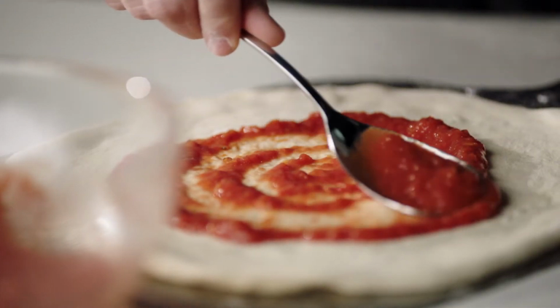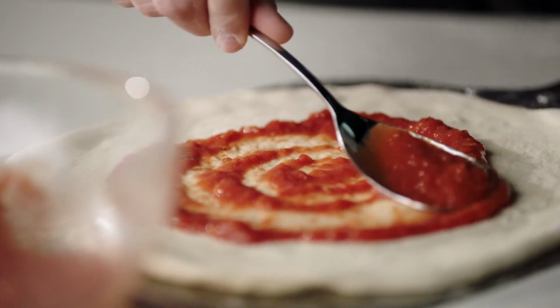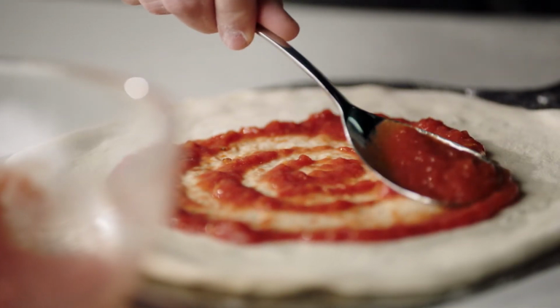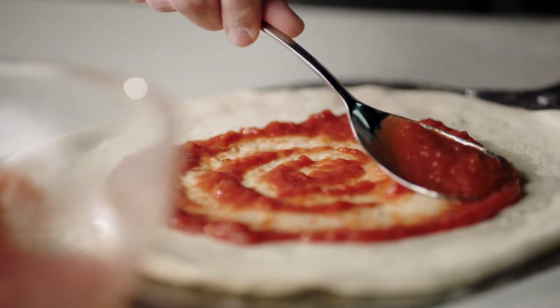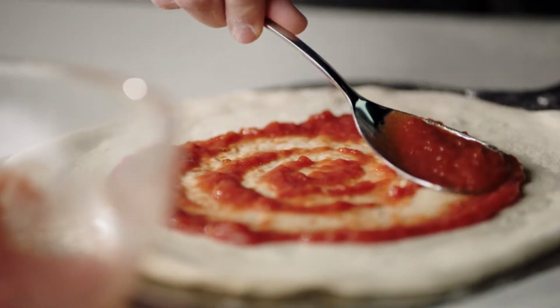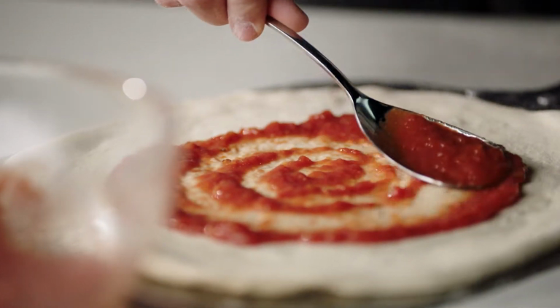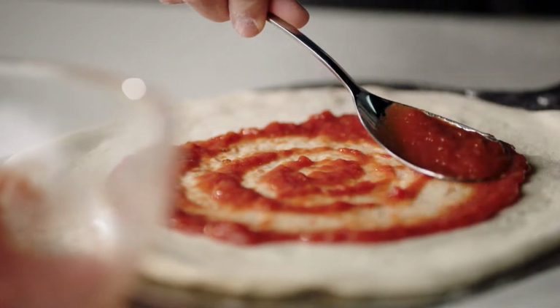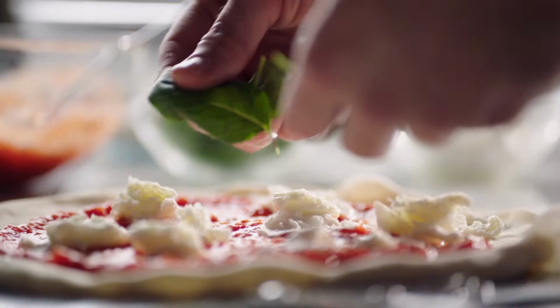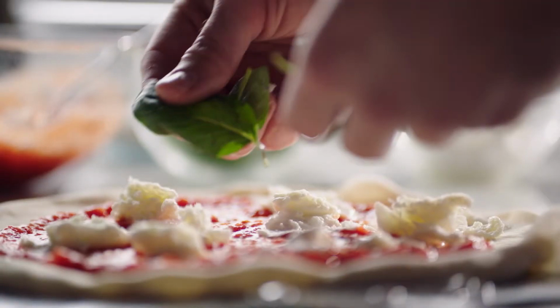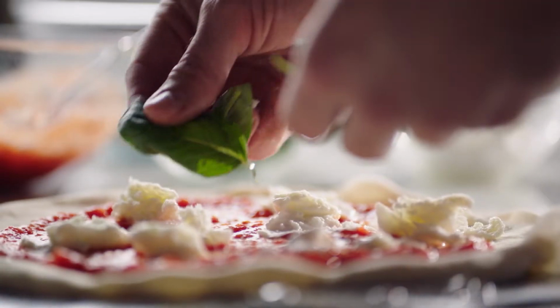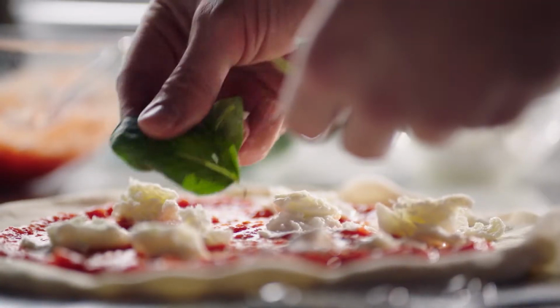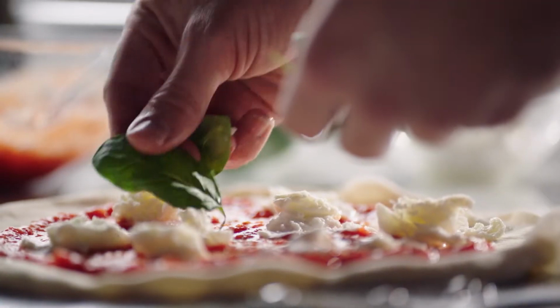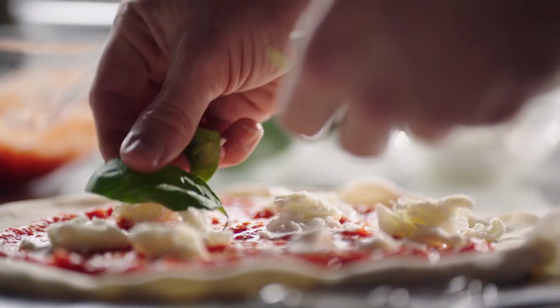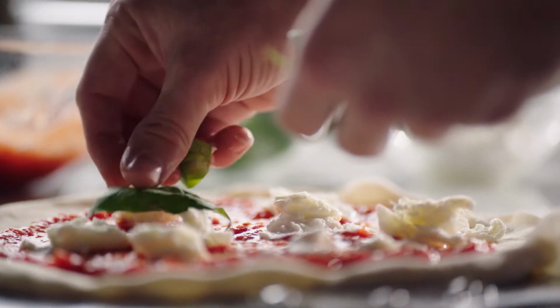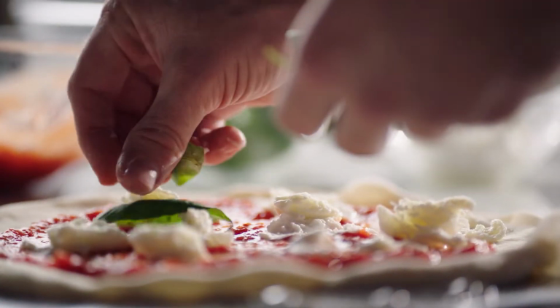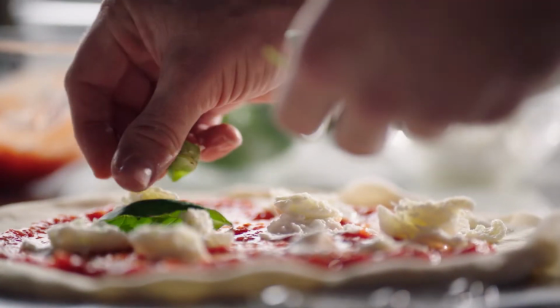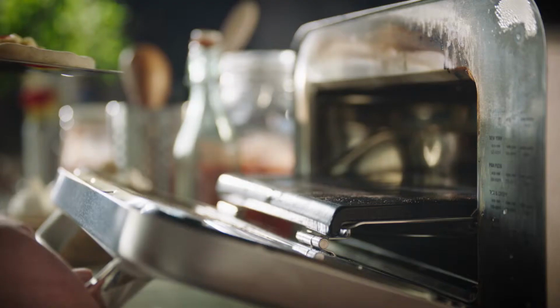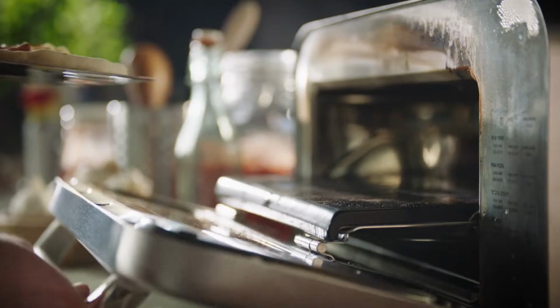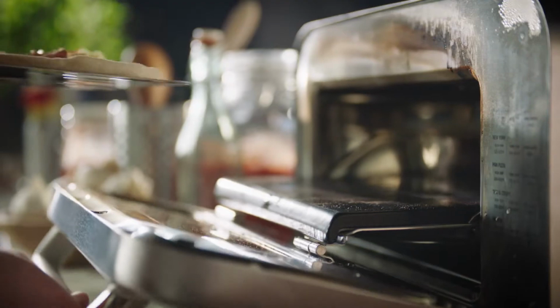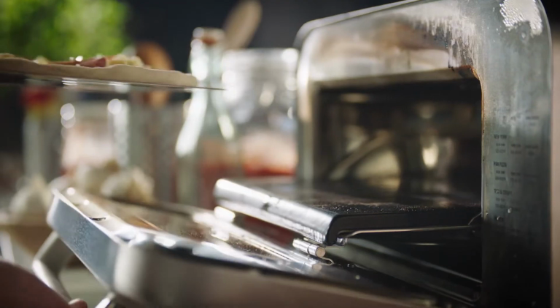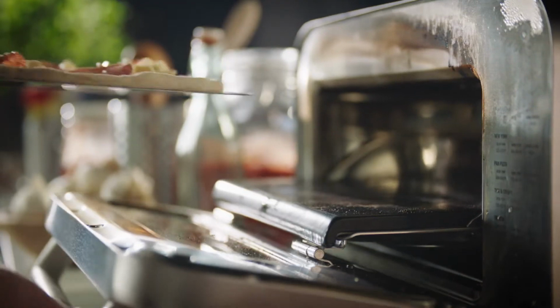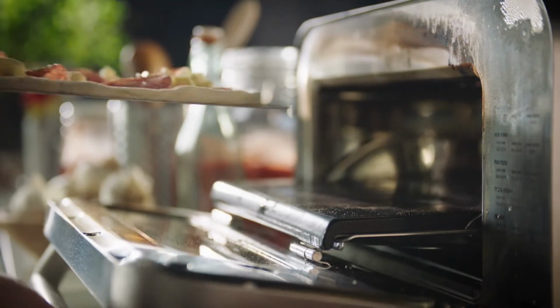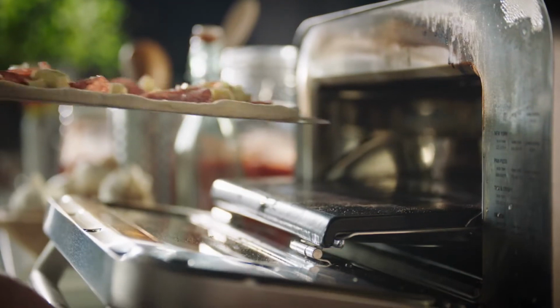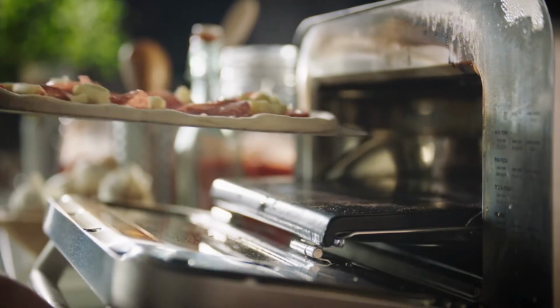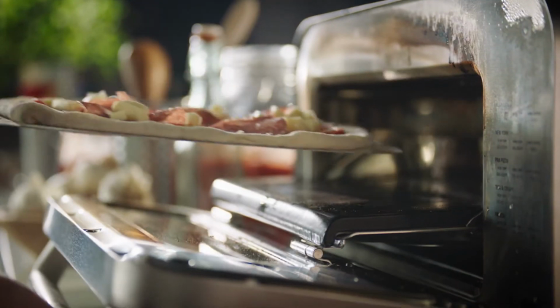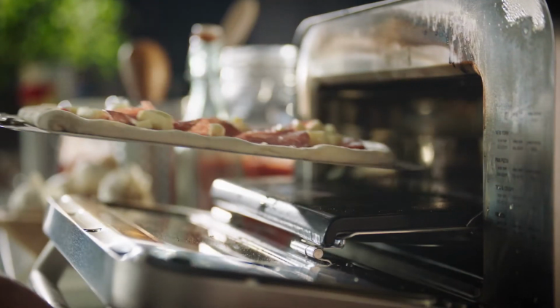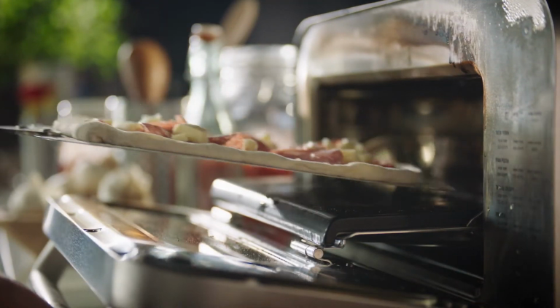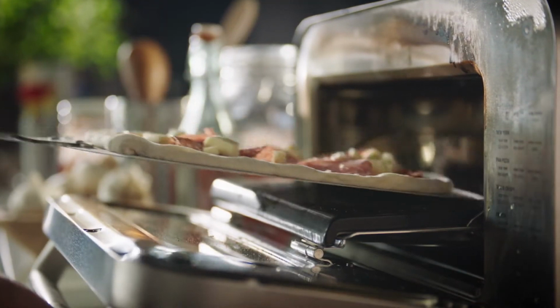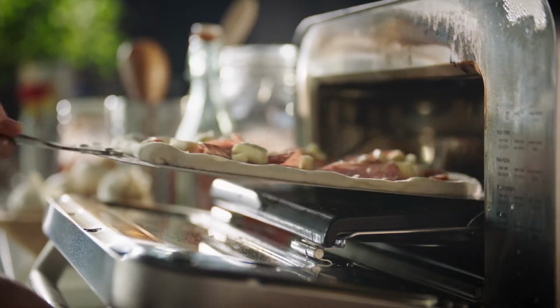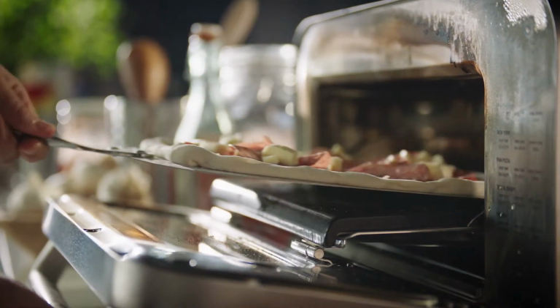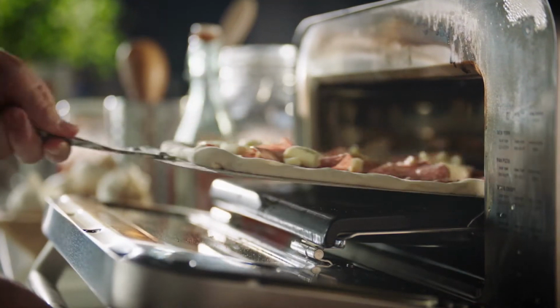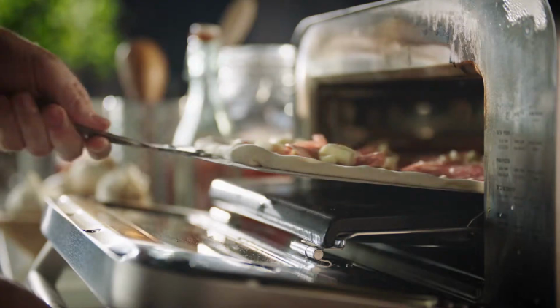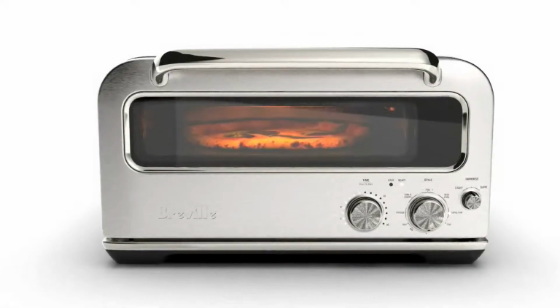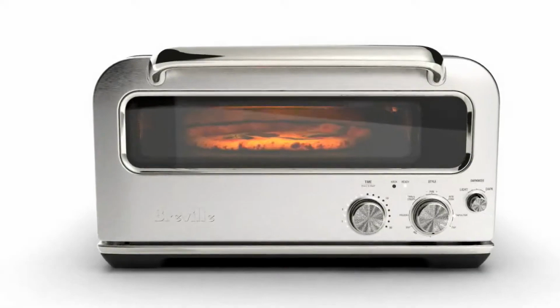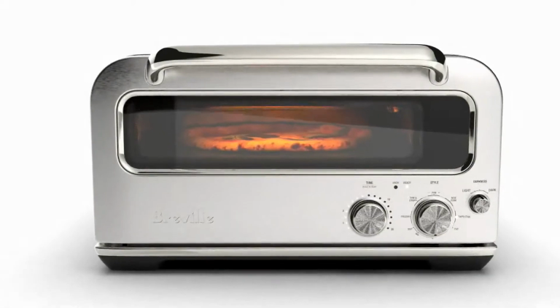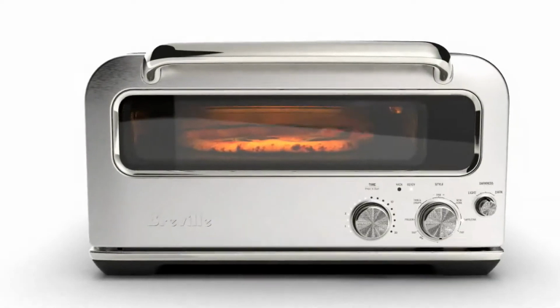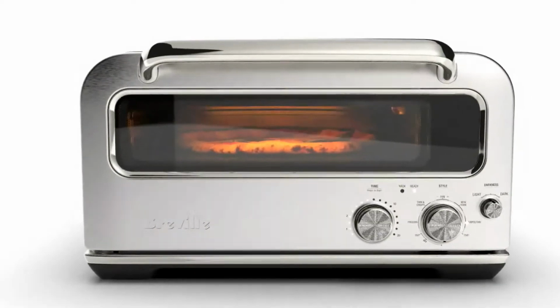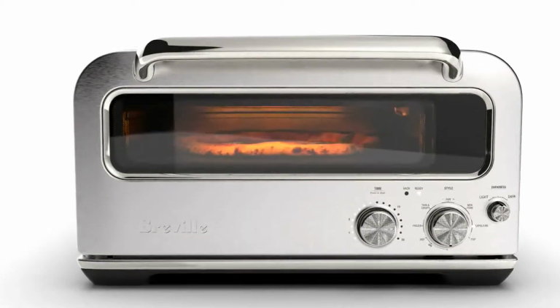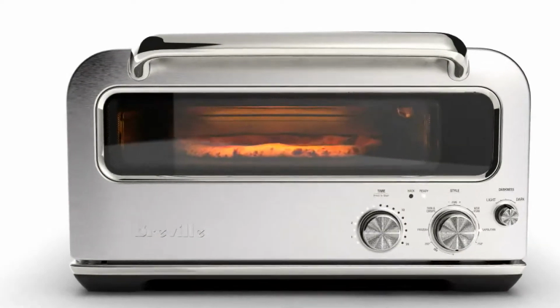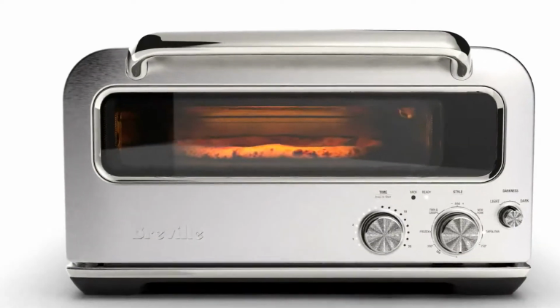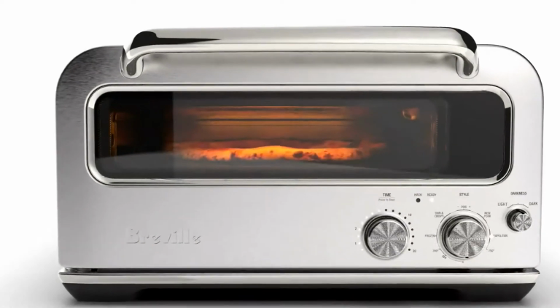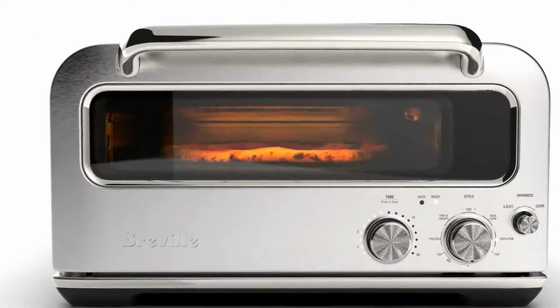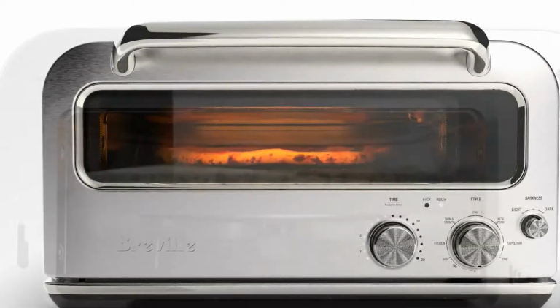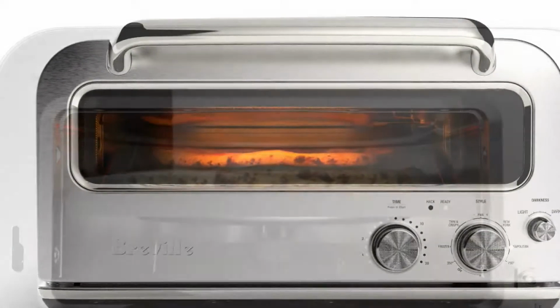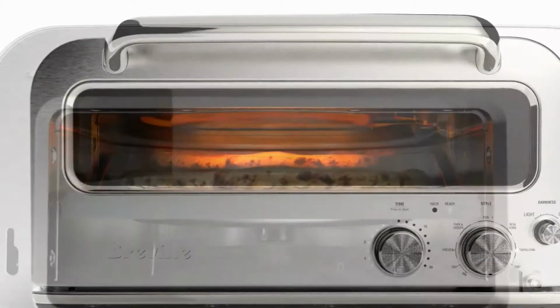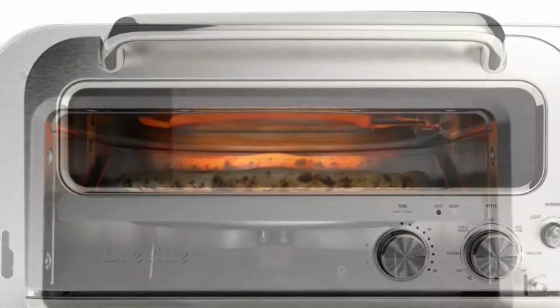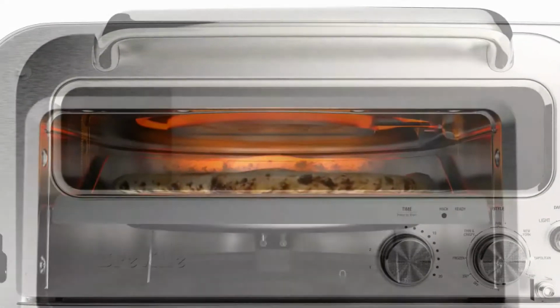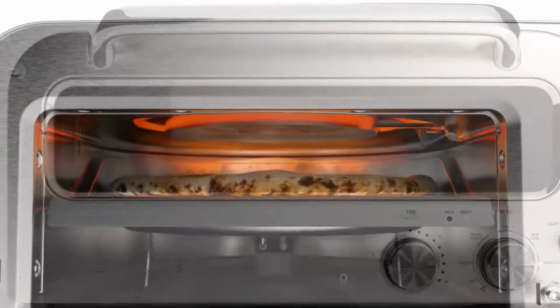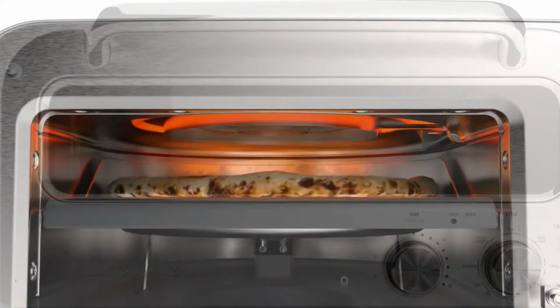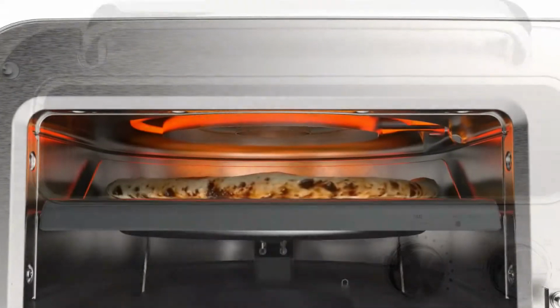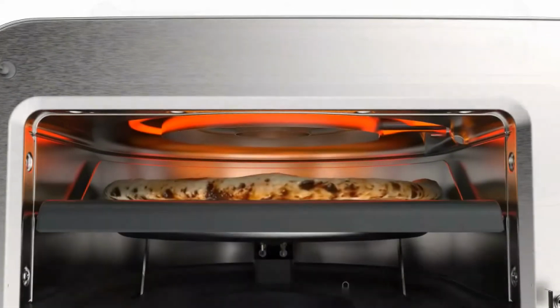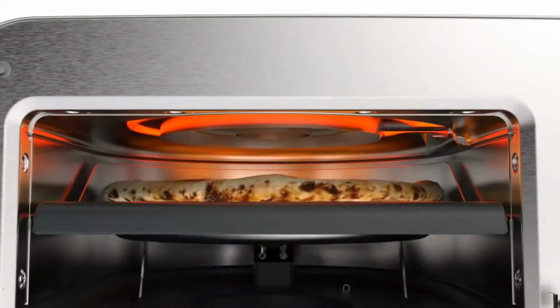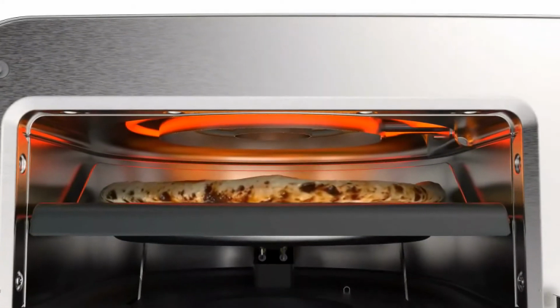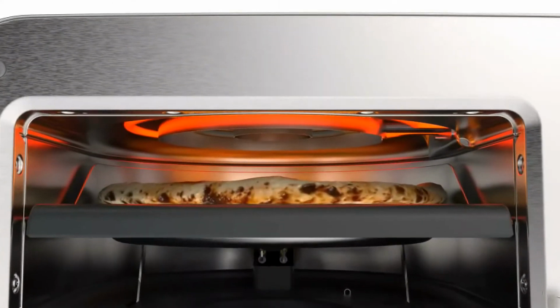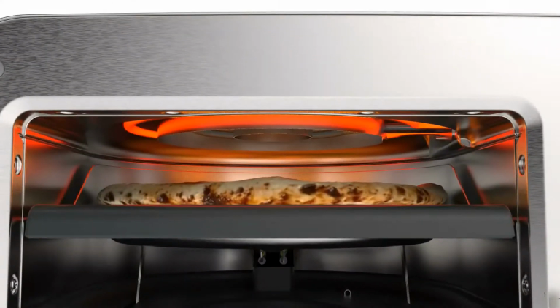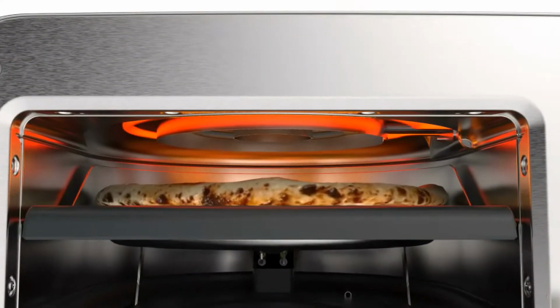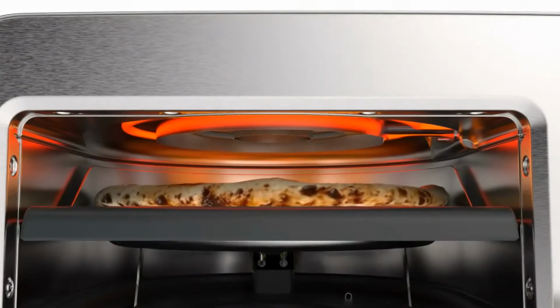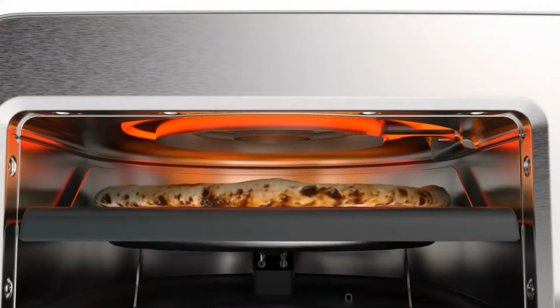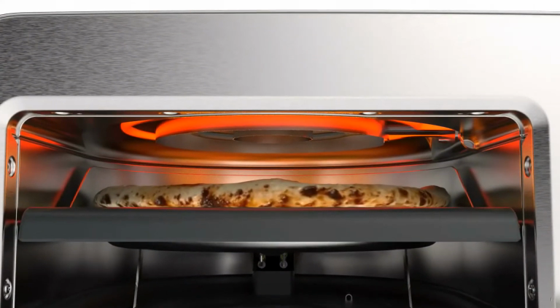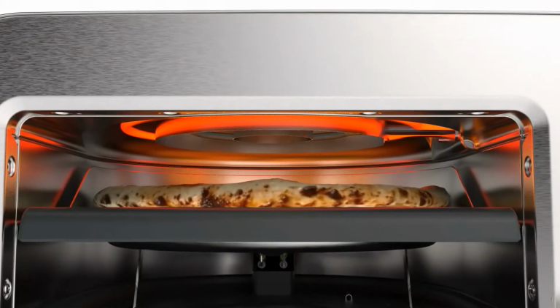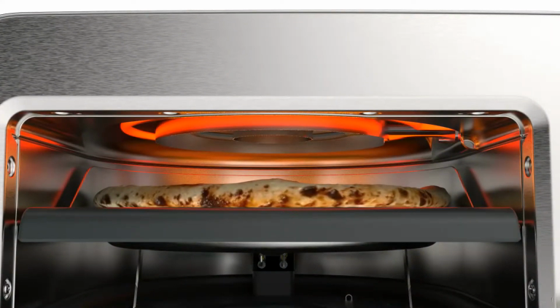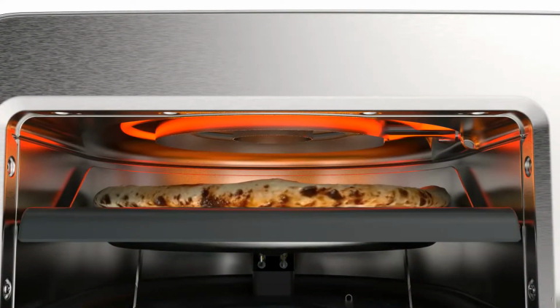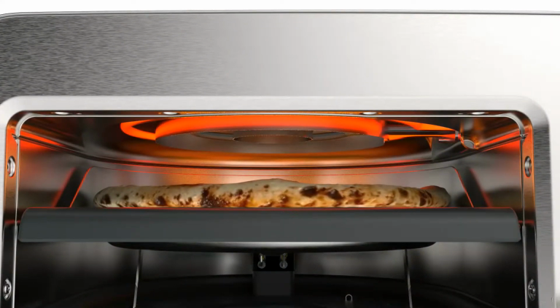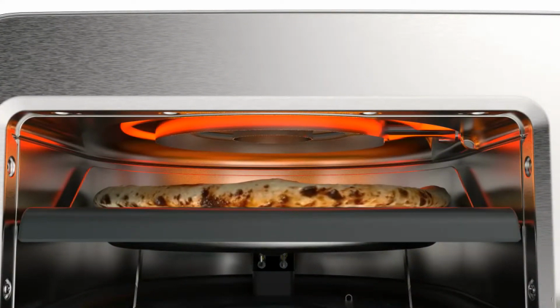When you put your pizza into the oven, the deck releases its conductive heat, cooking the base to the desired finish with just the right amount of char.